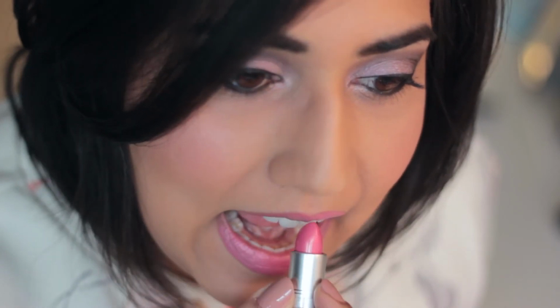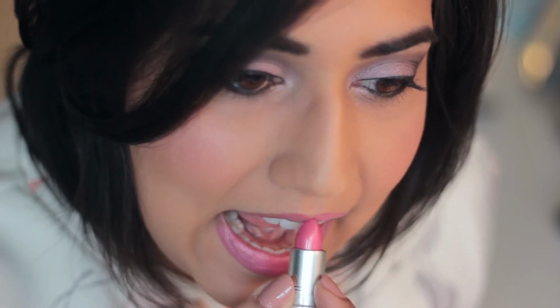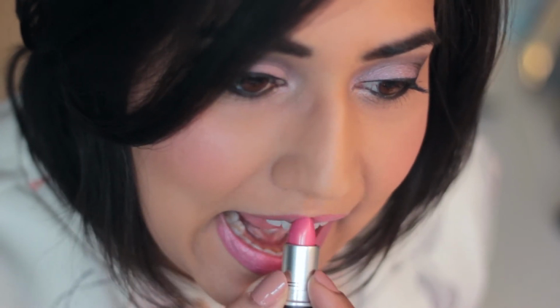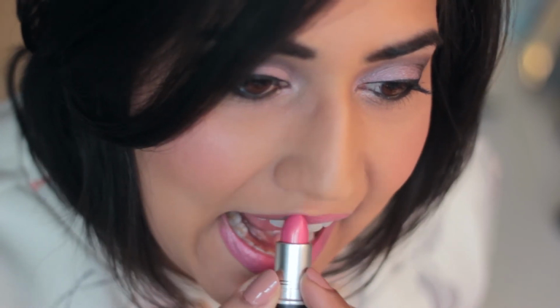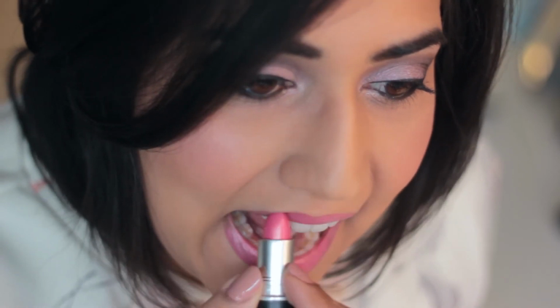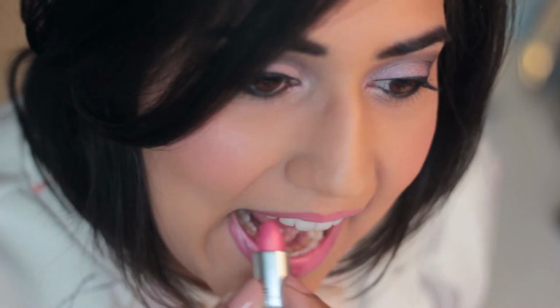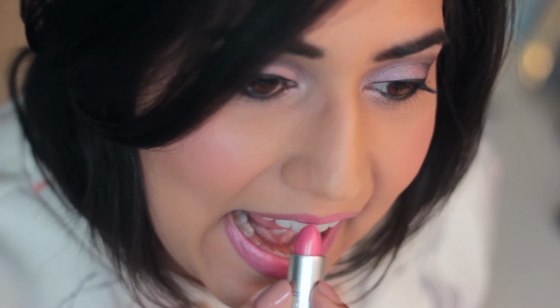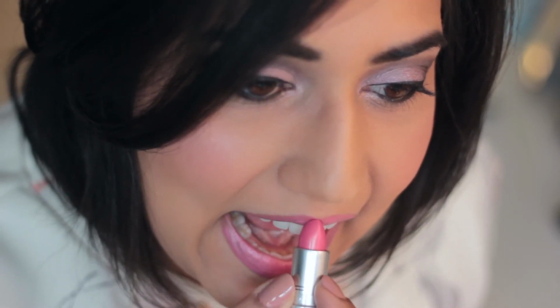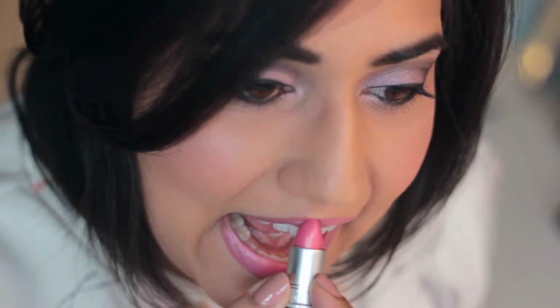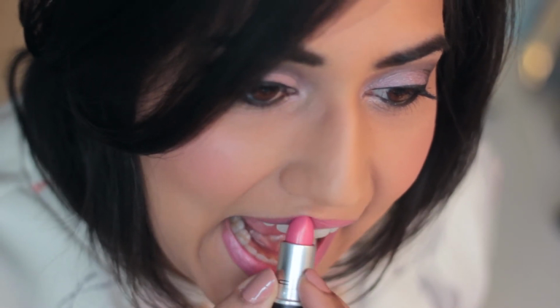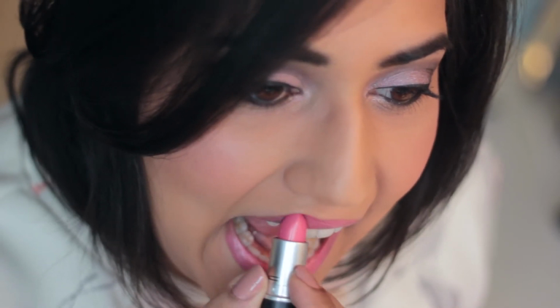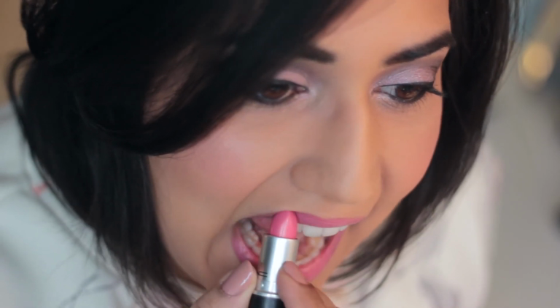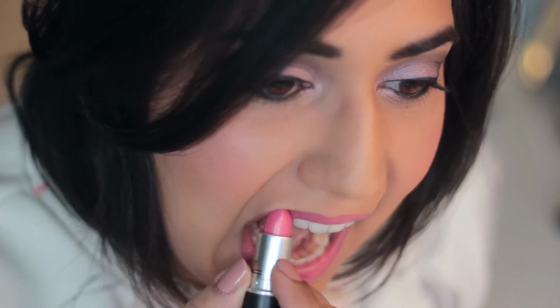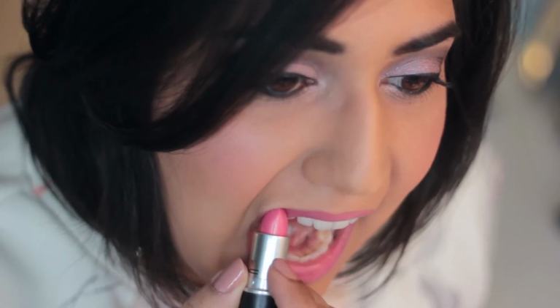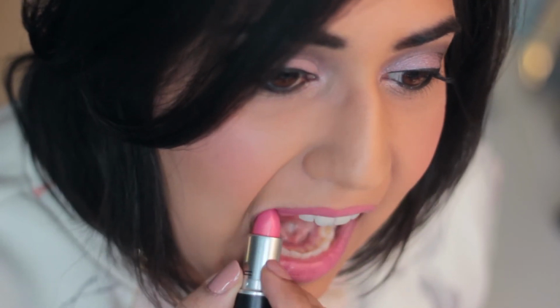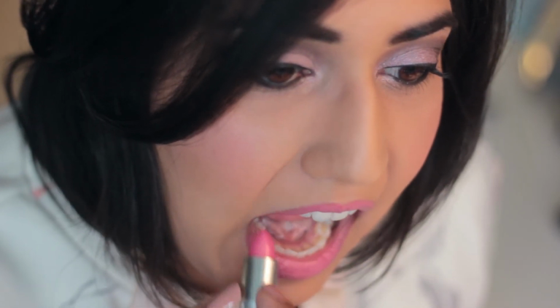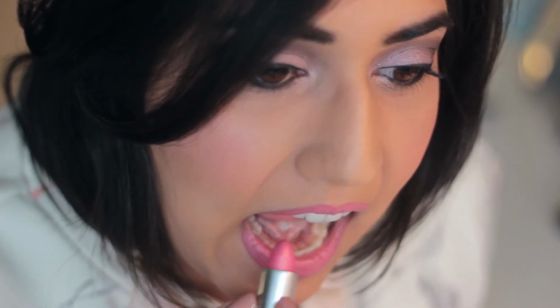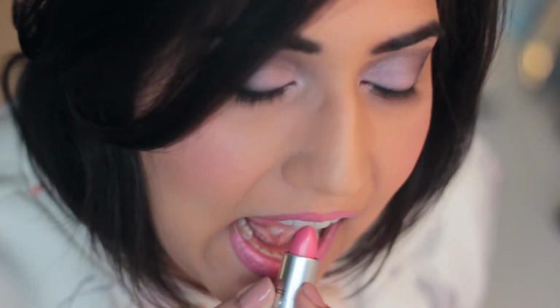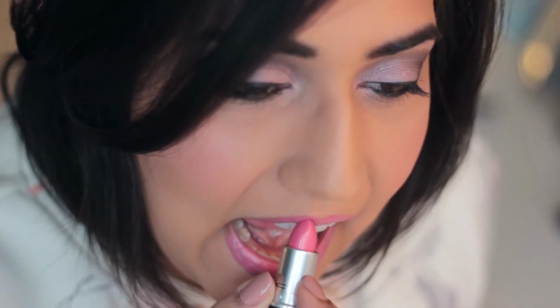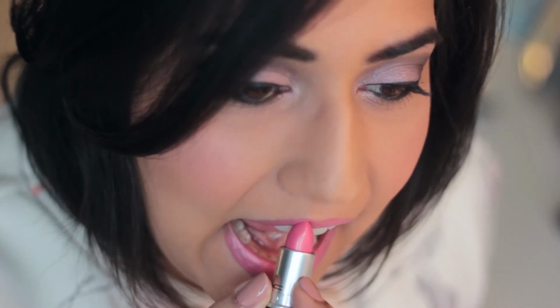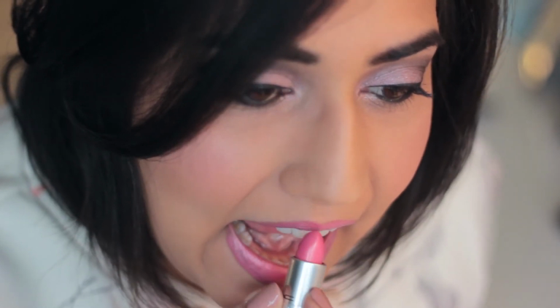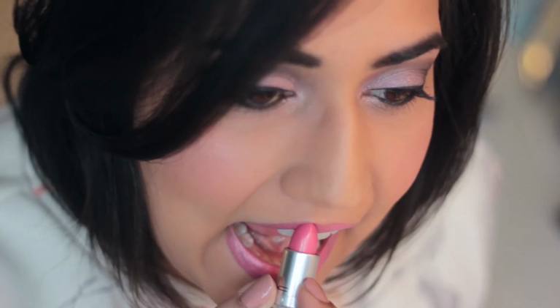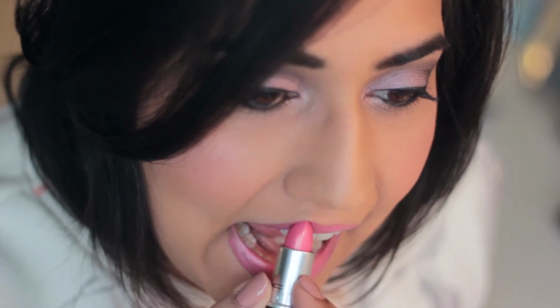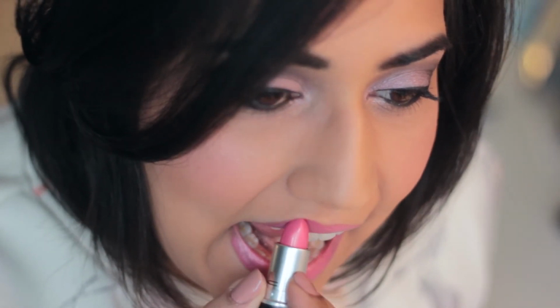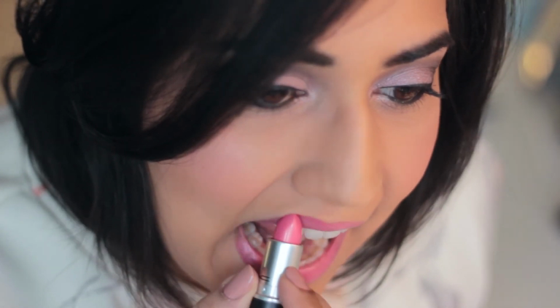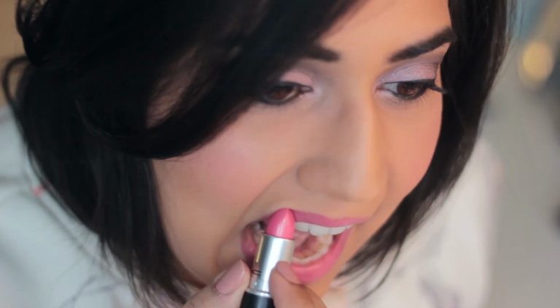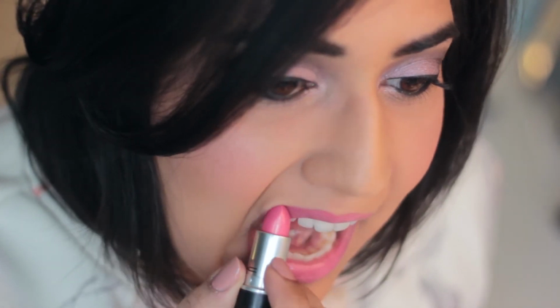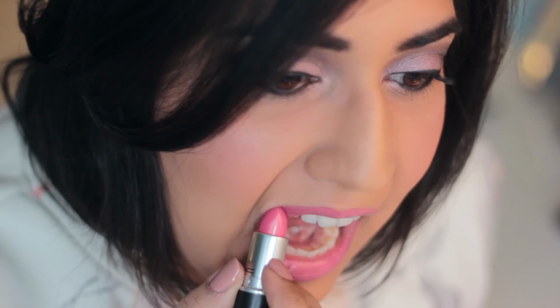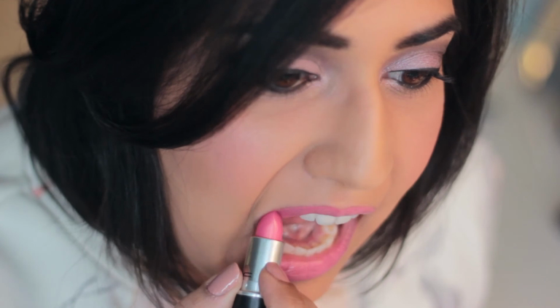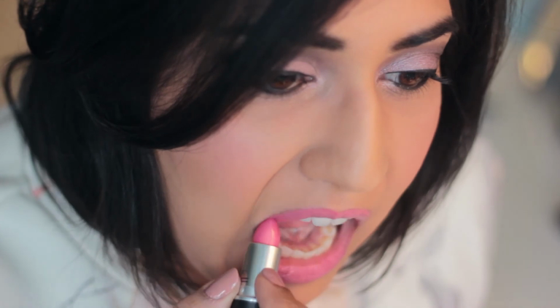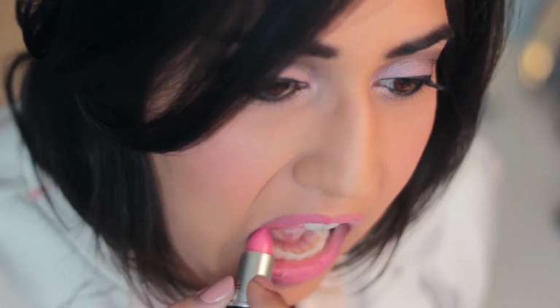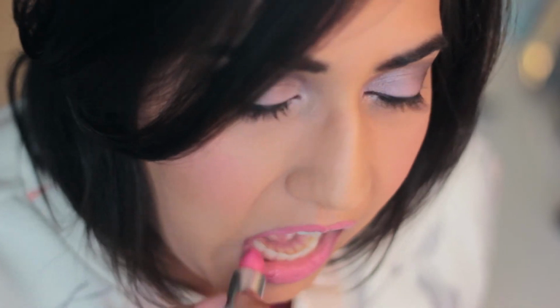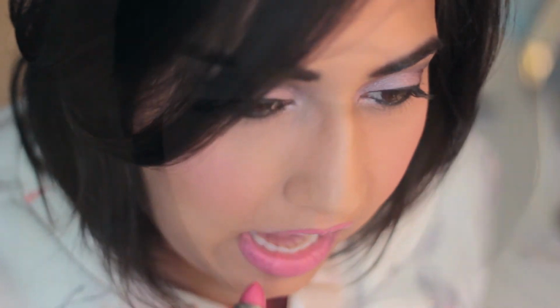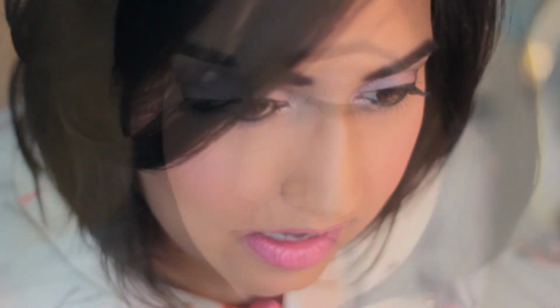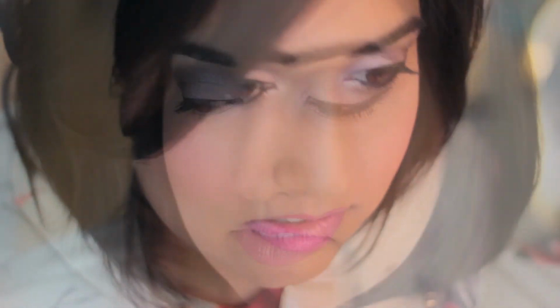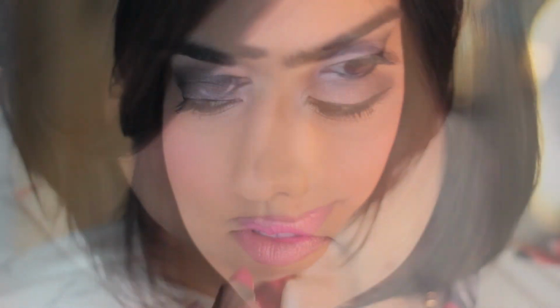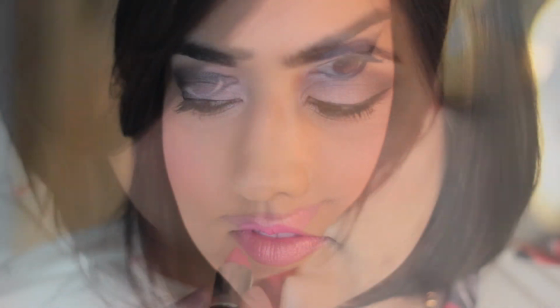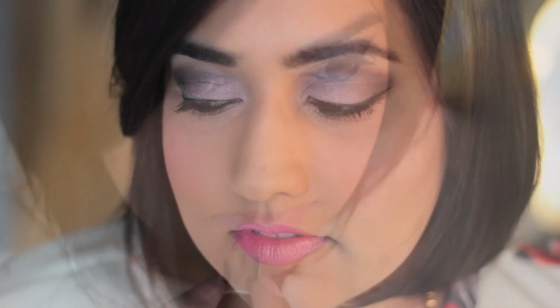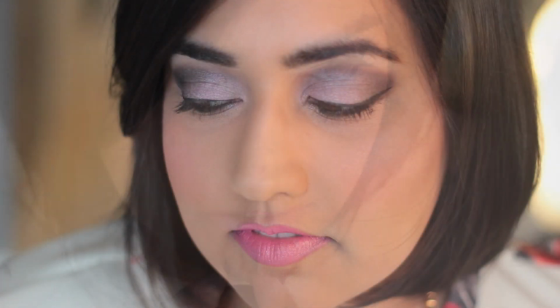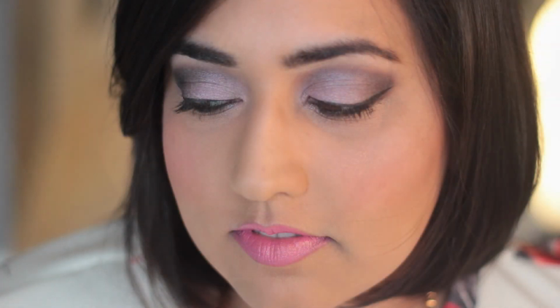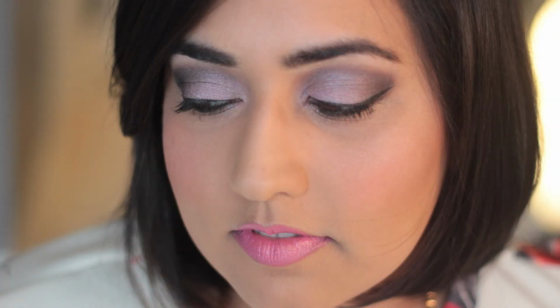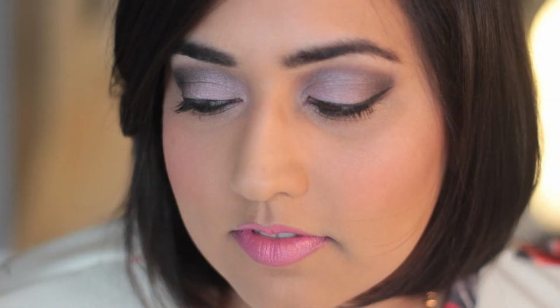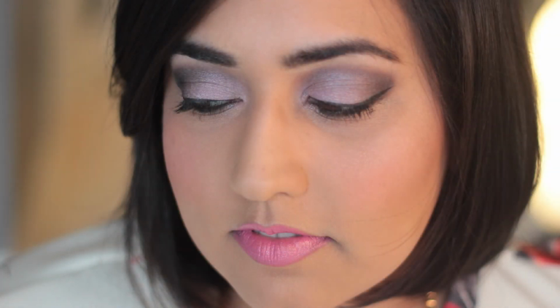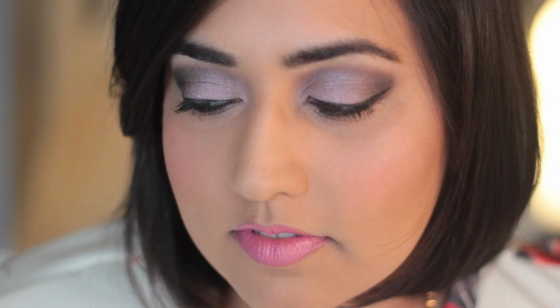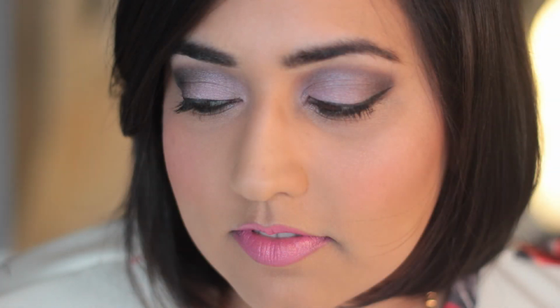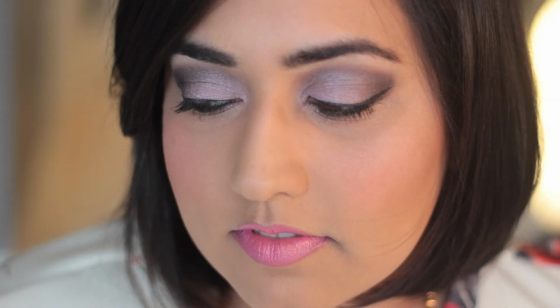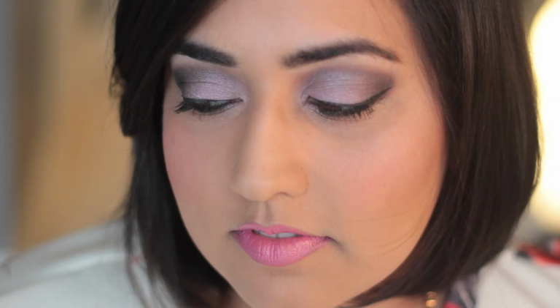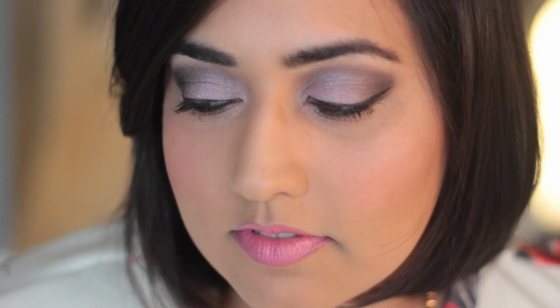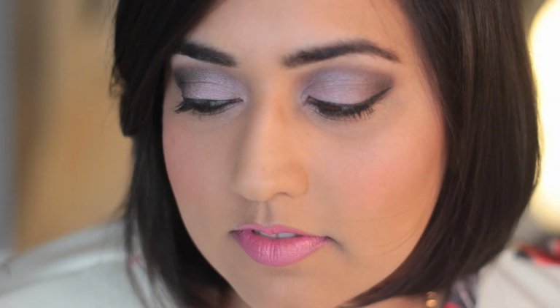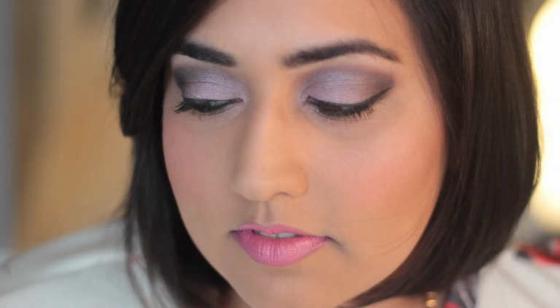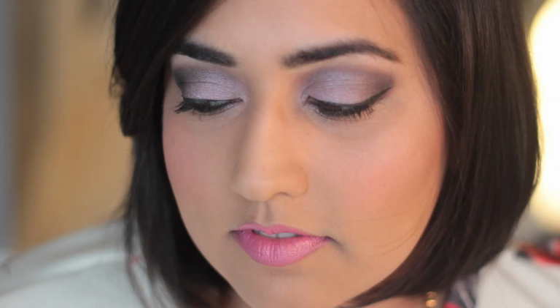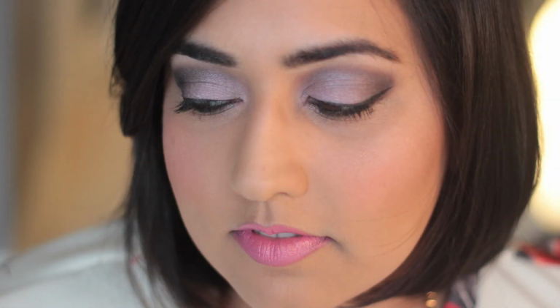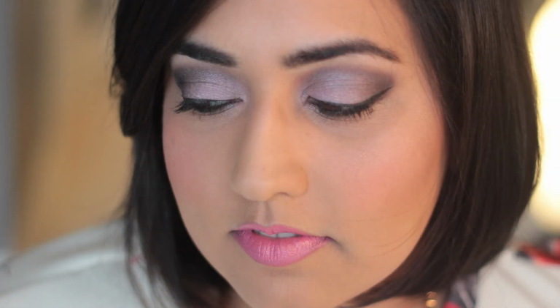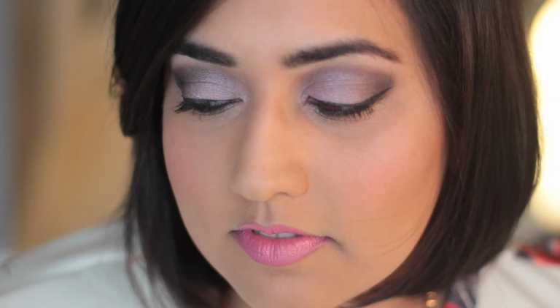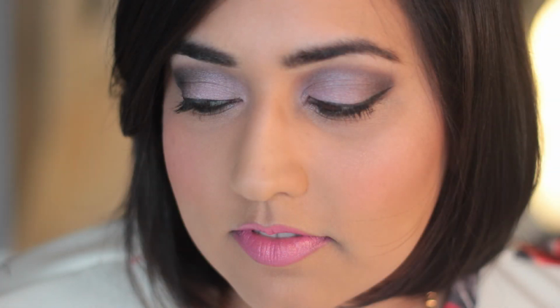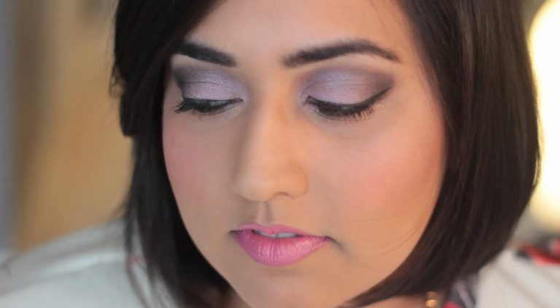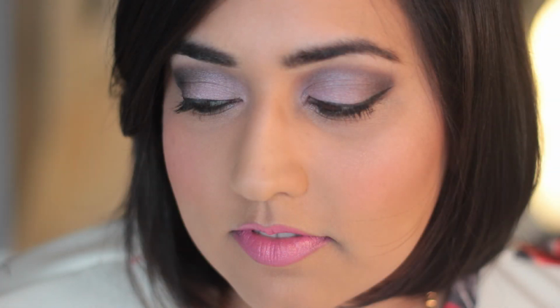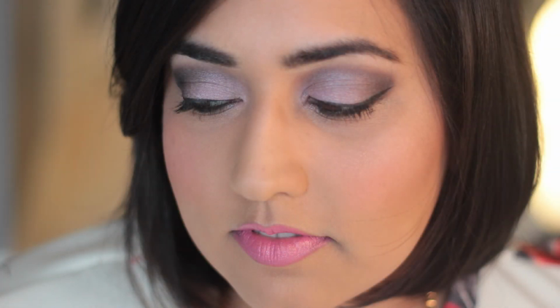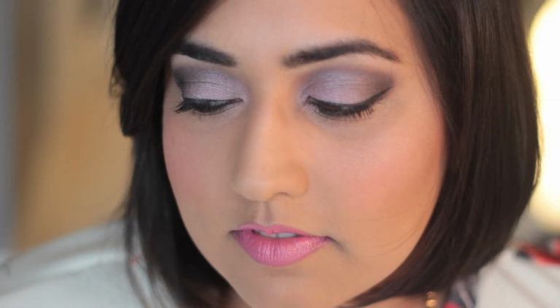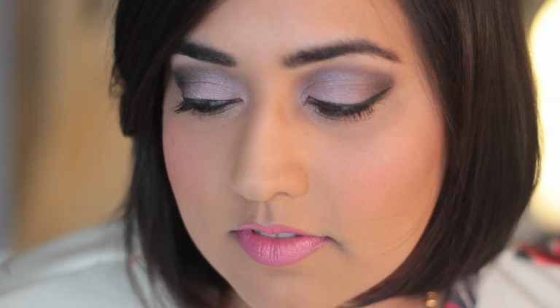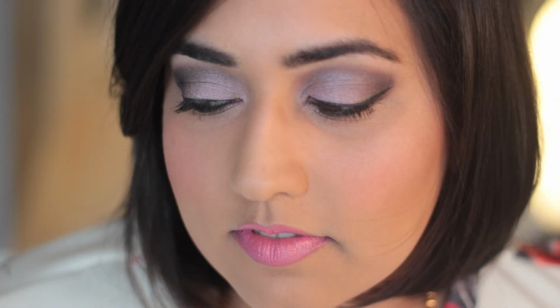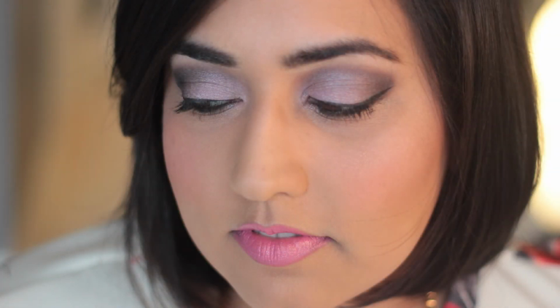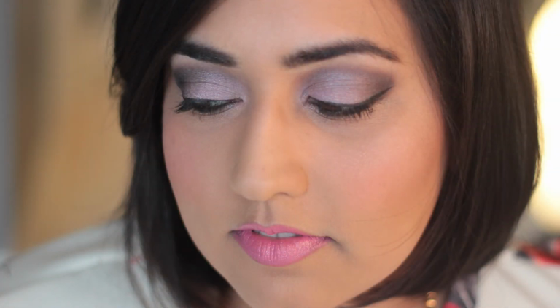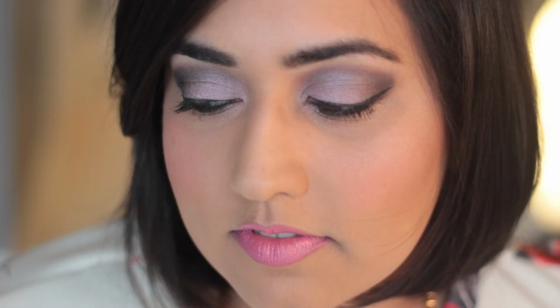For this look, I chose not to apply false lashes. Instead, I'm using a few coats of Makeup Forever's Smokey Lash Mascara in Extra.